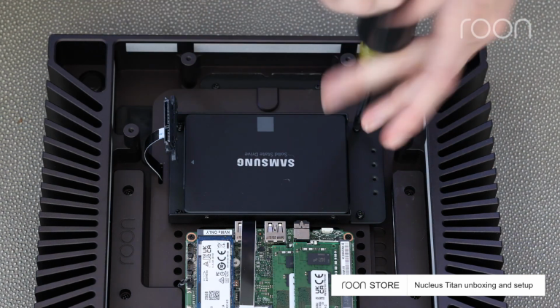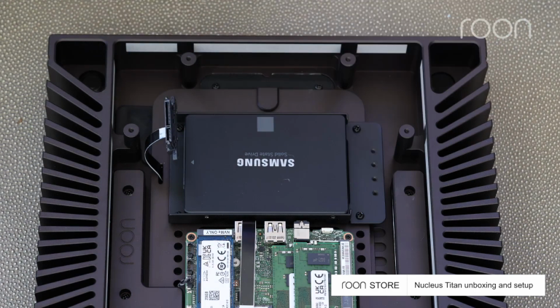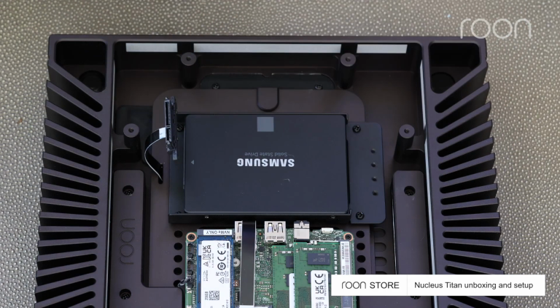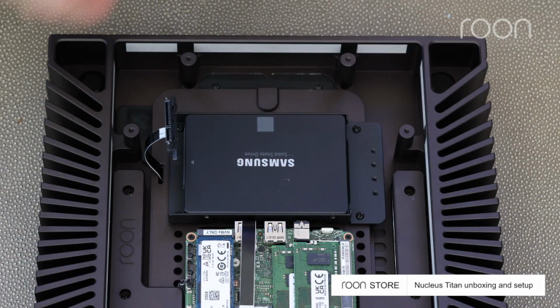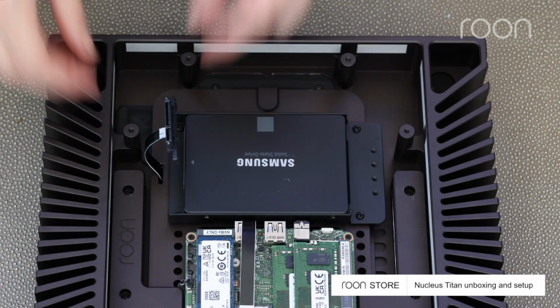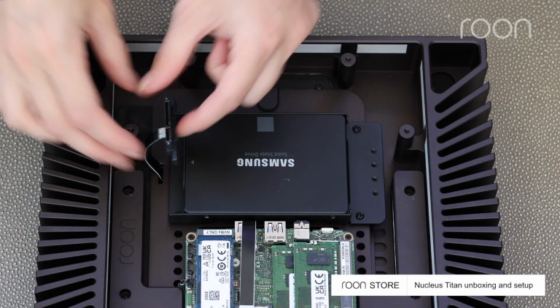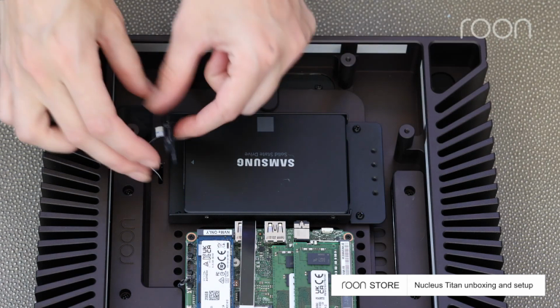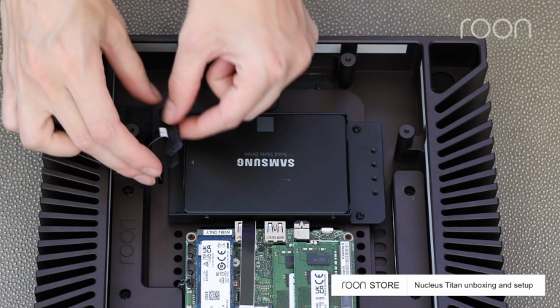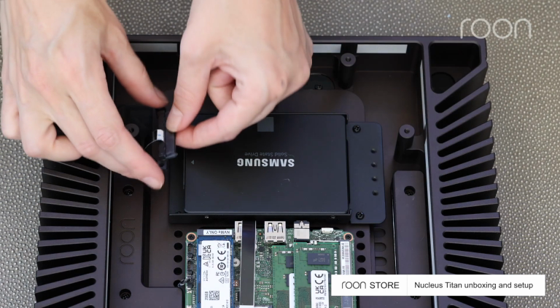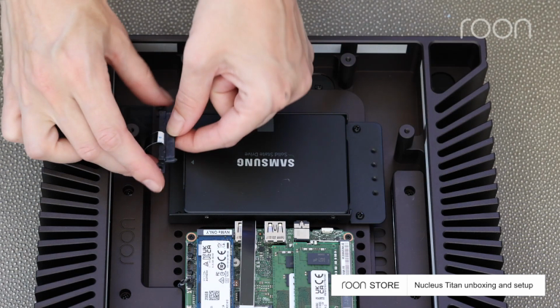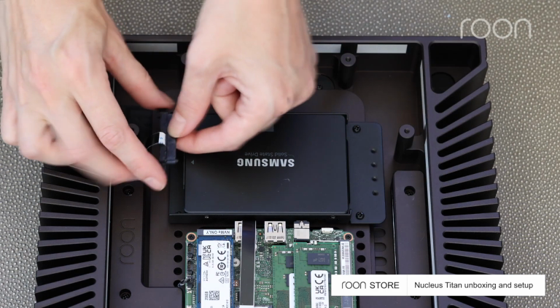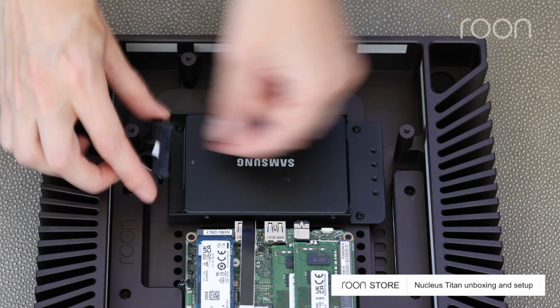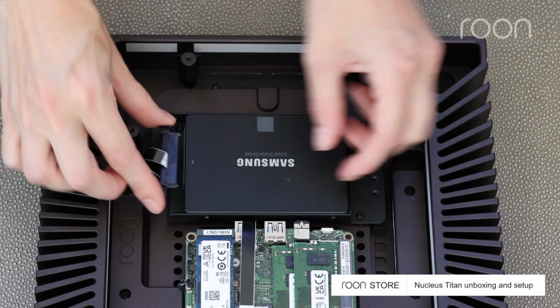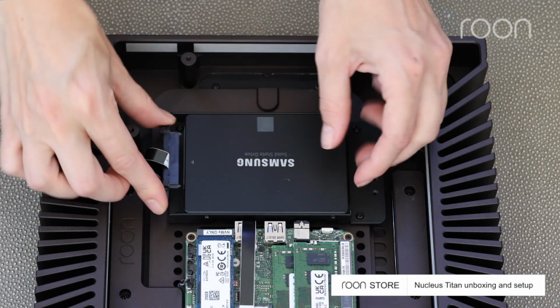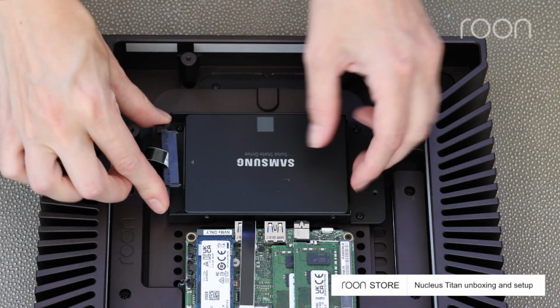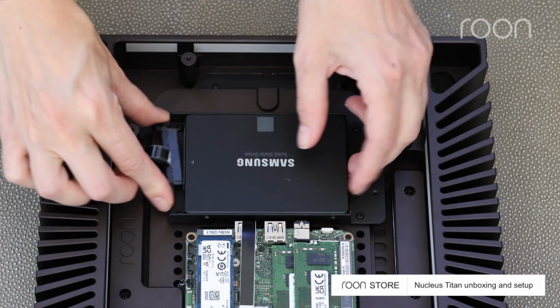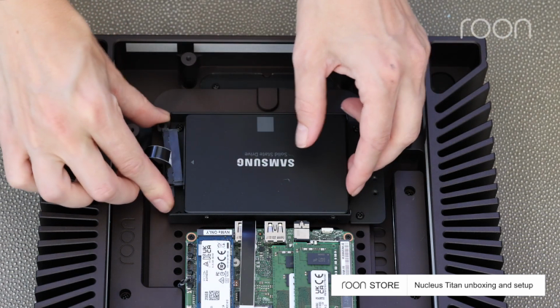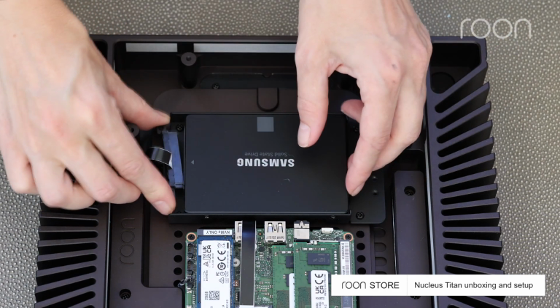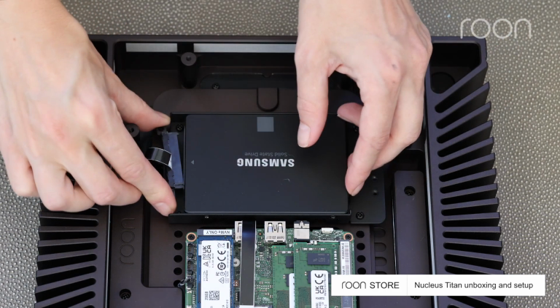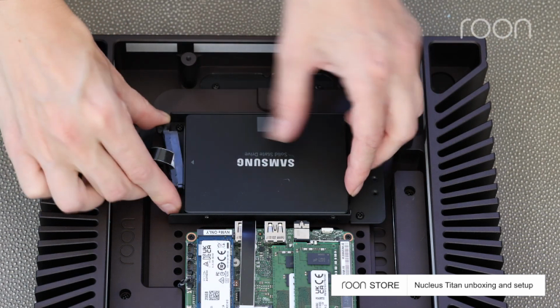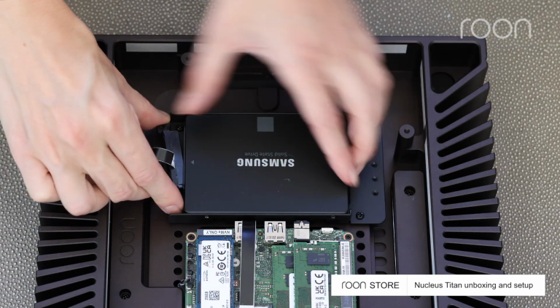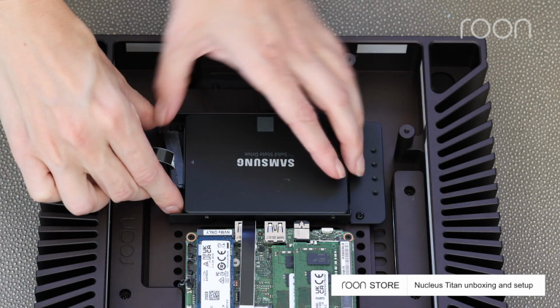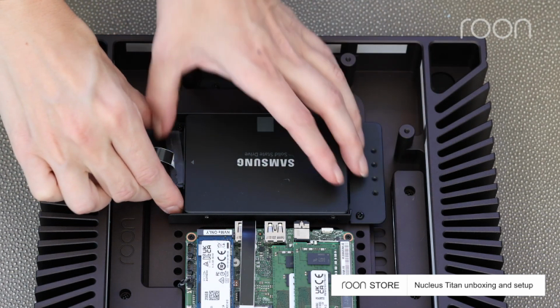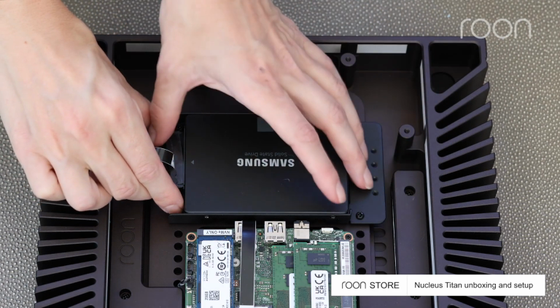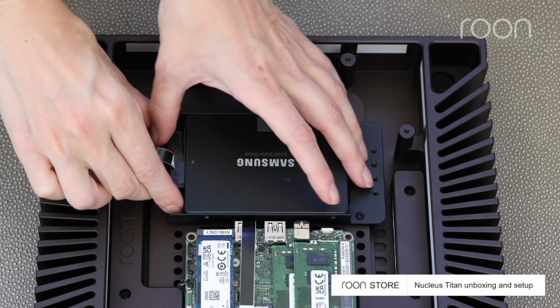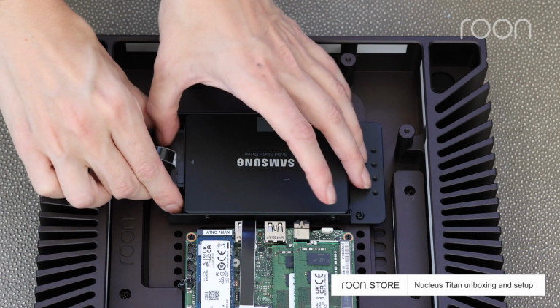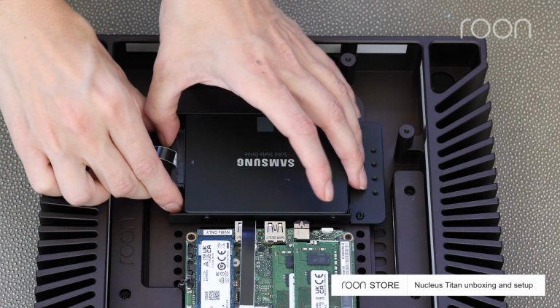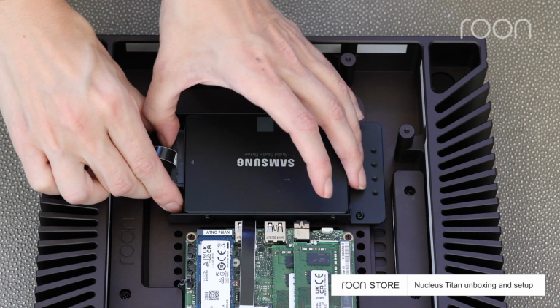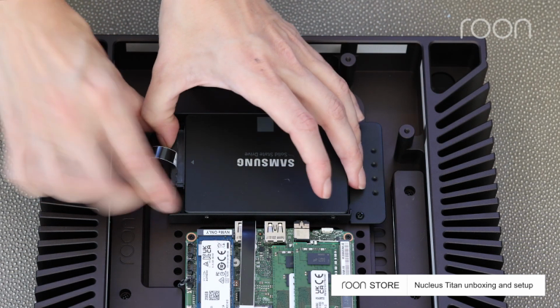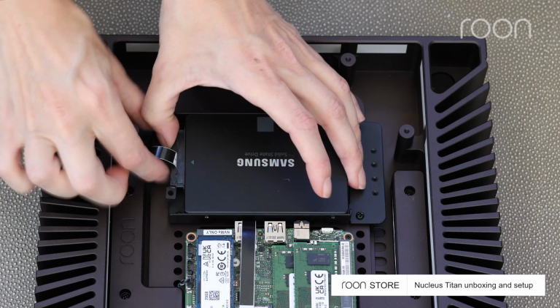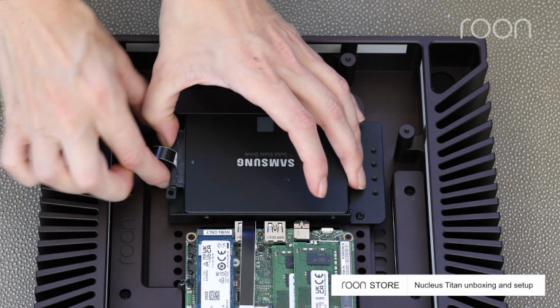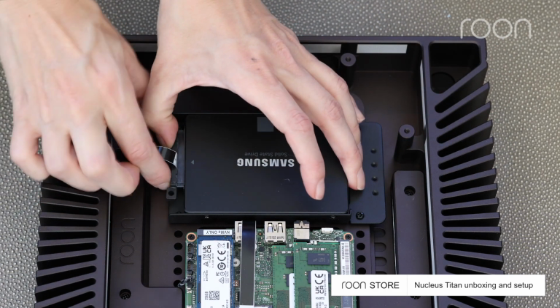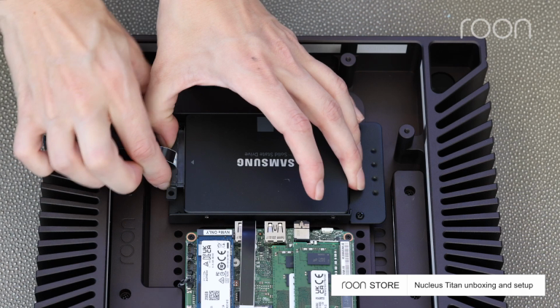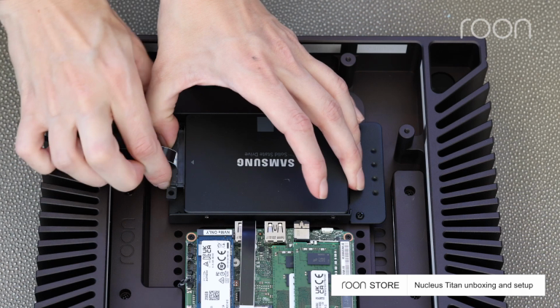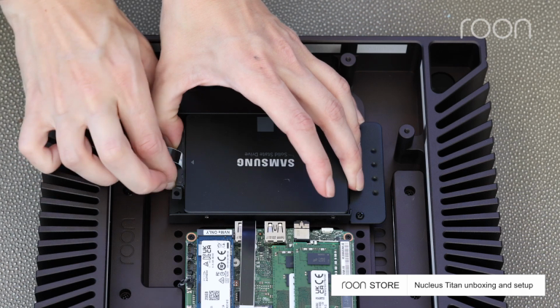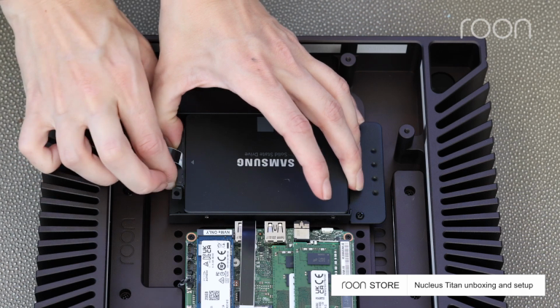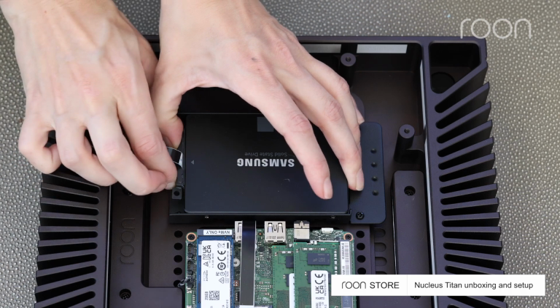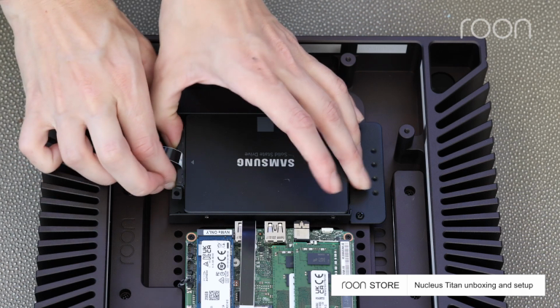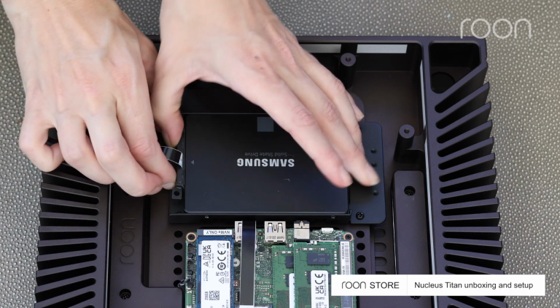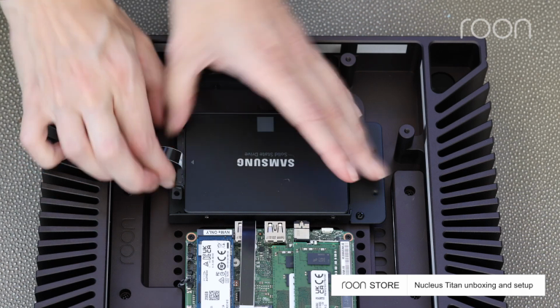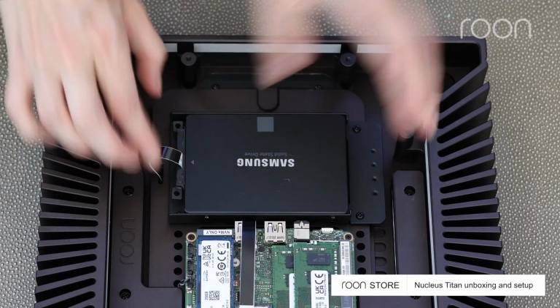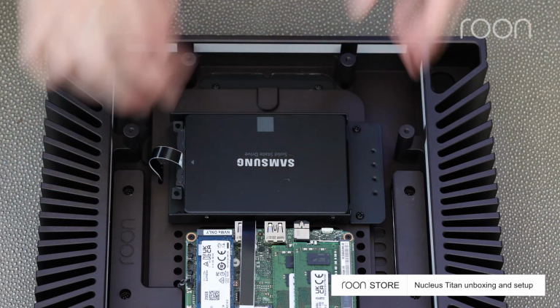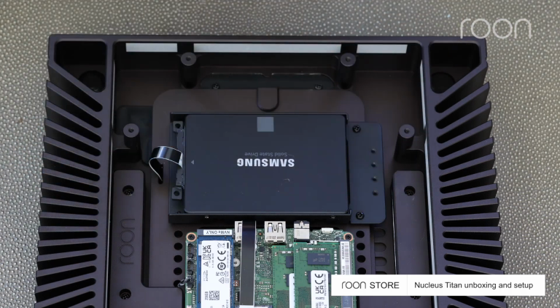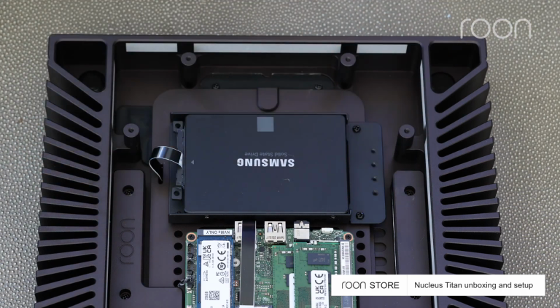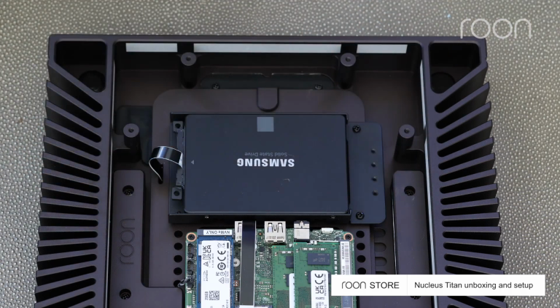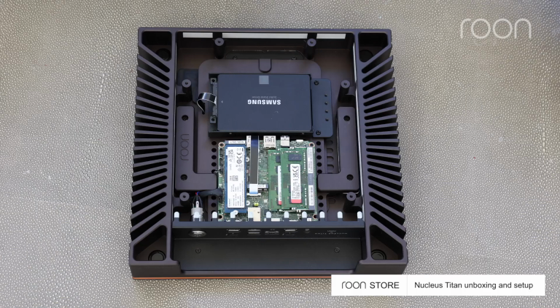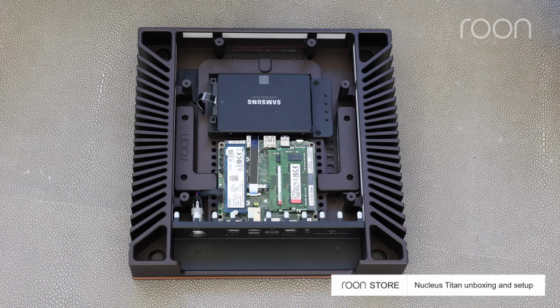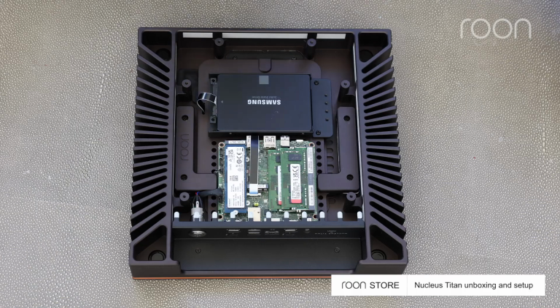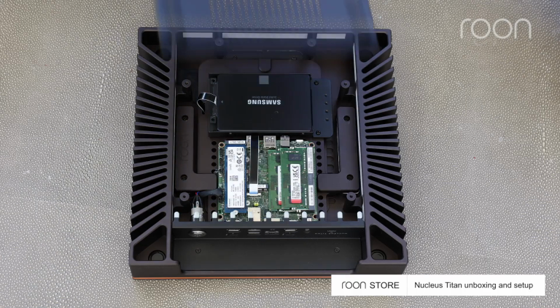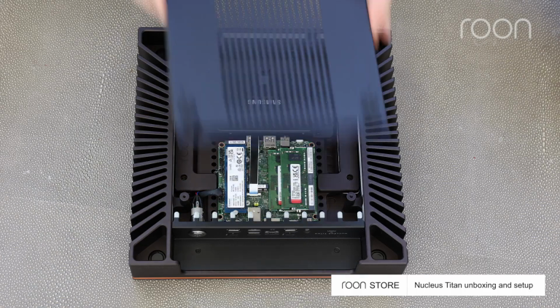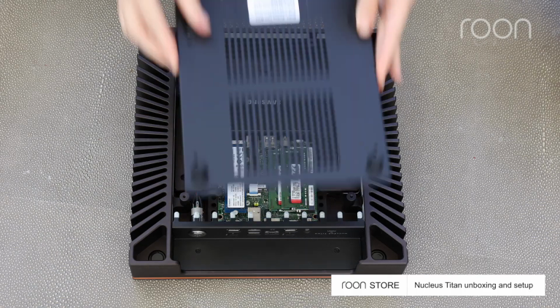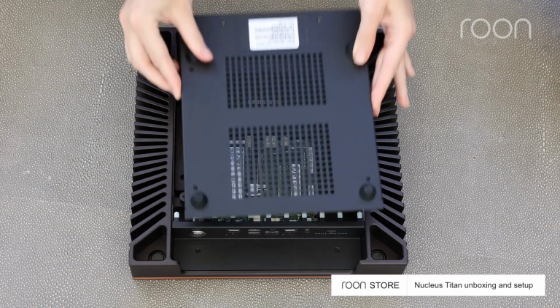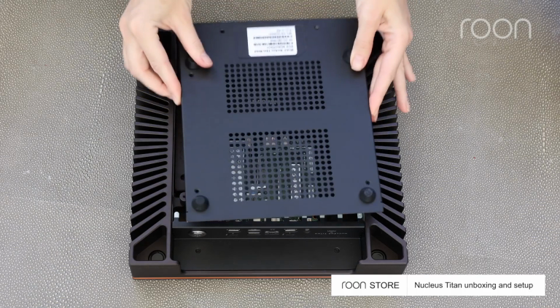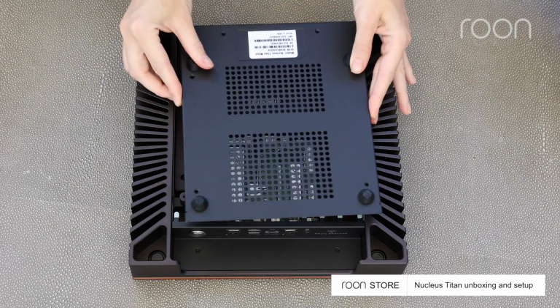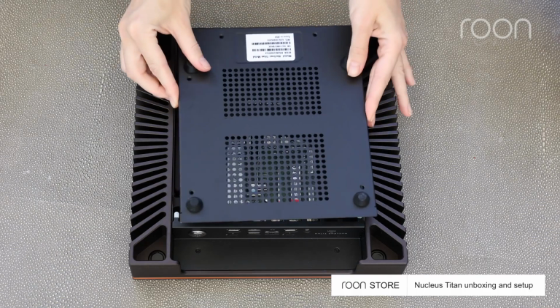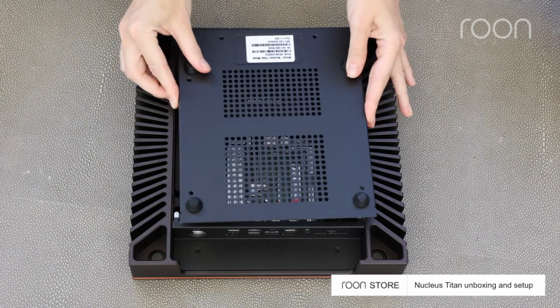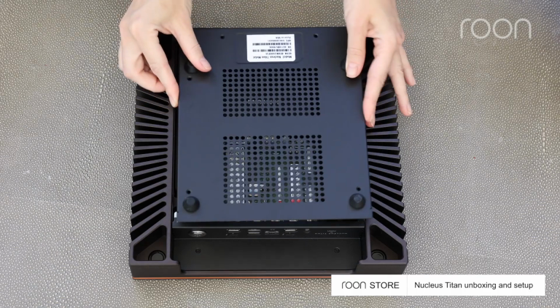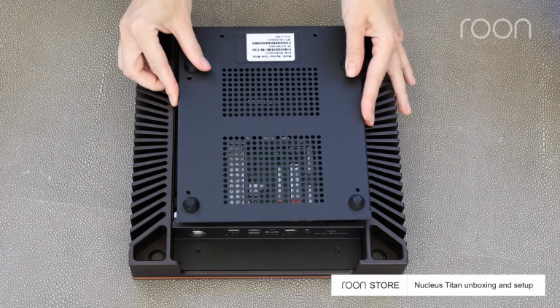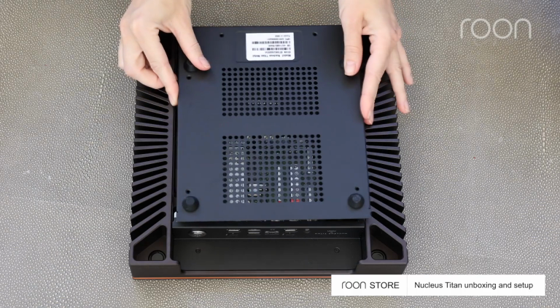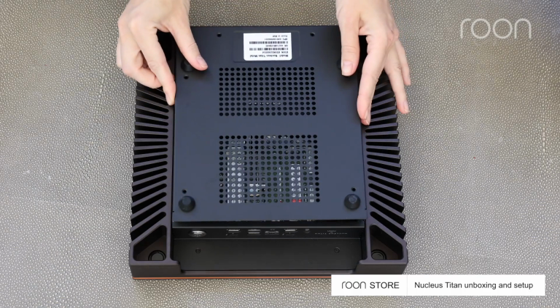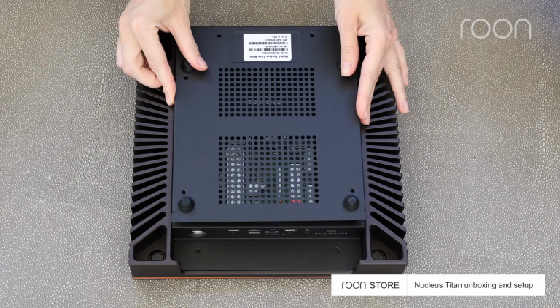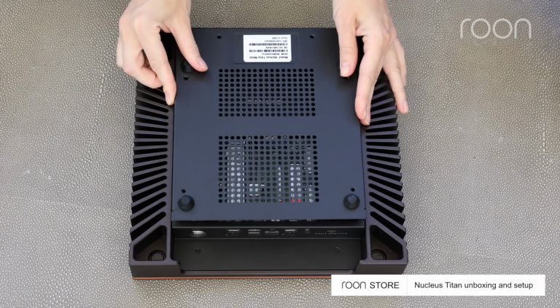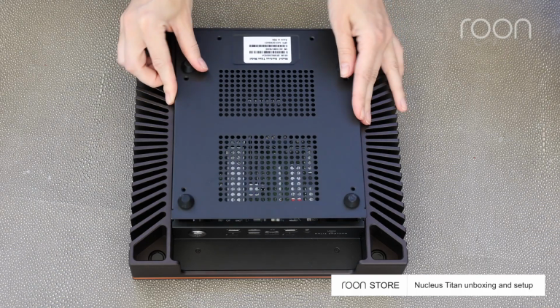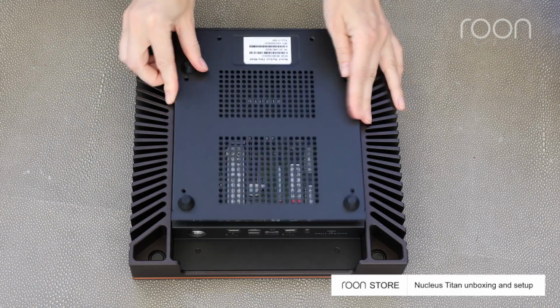Then, snap the cable into place. Now, secure the screws for the bottom plate.